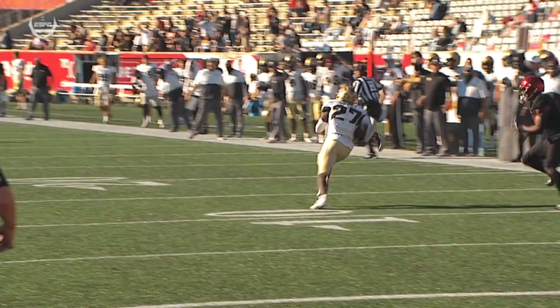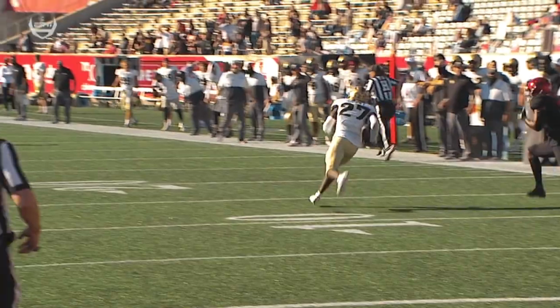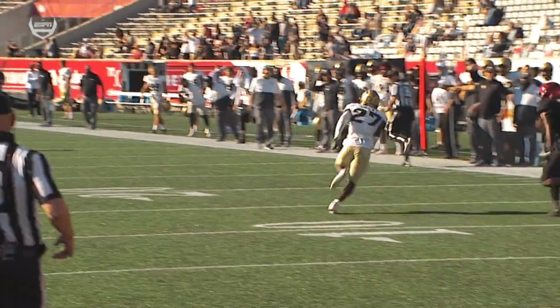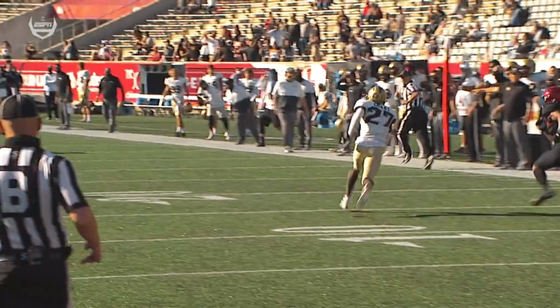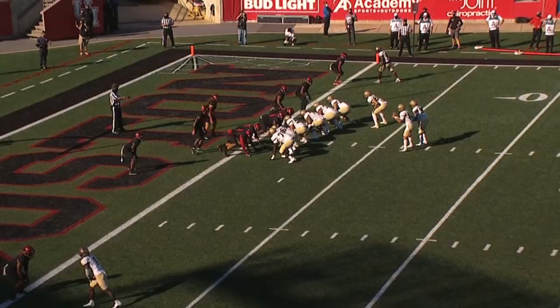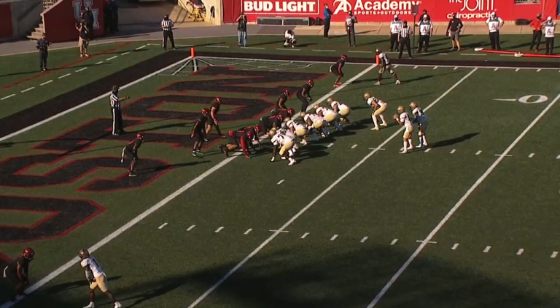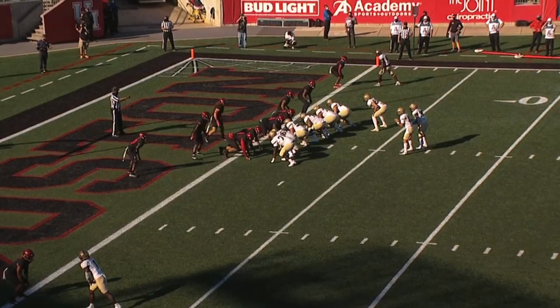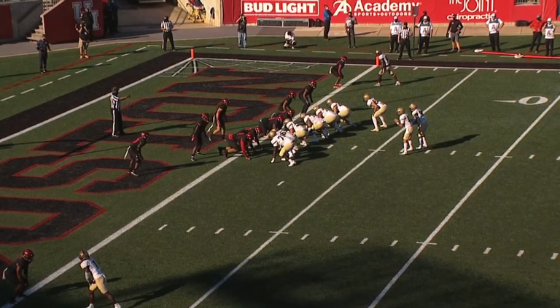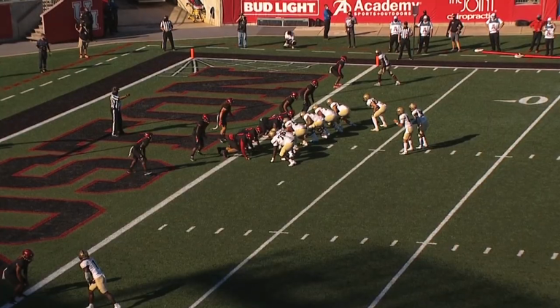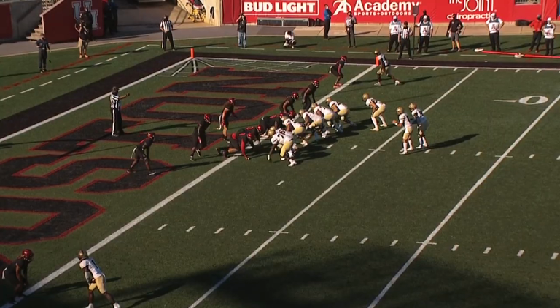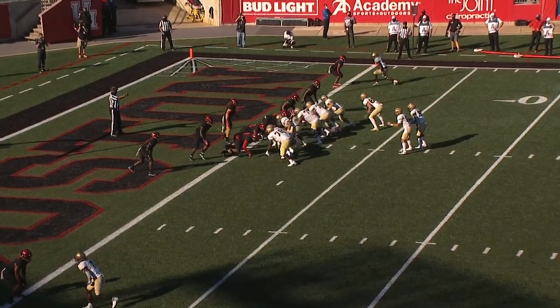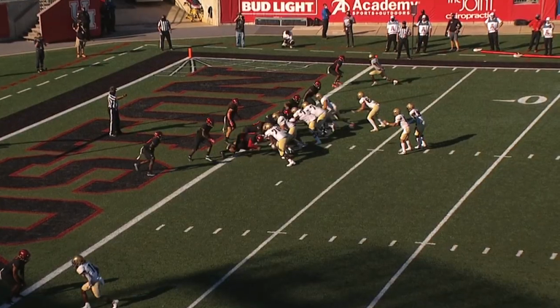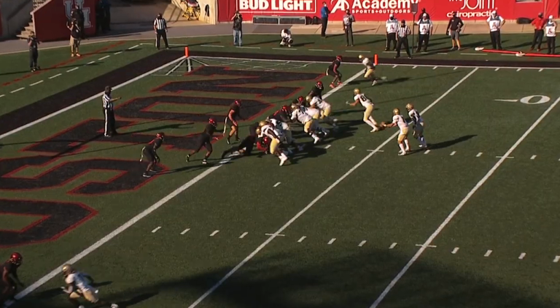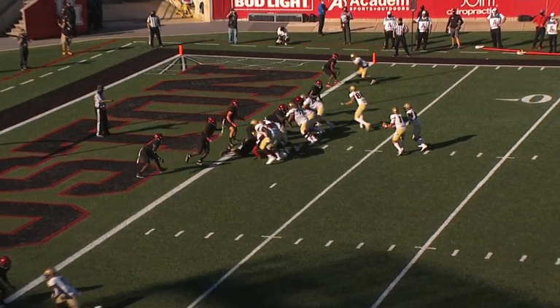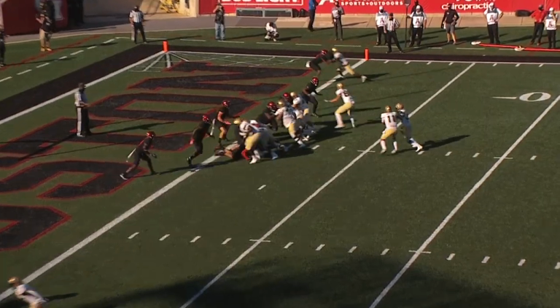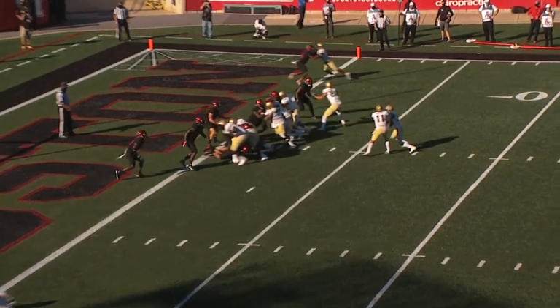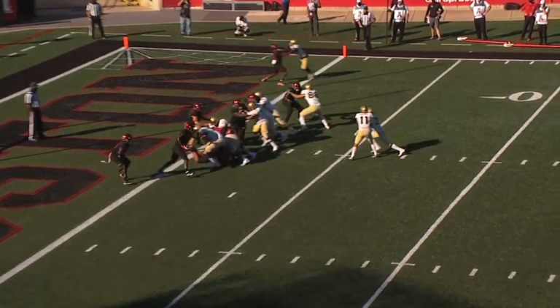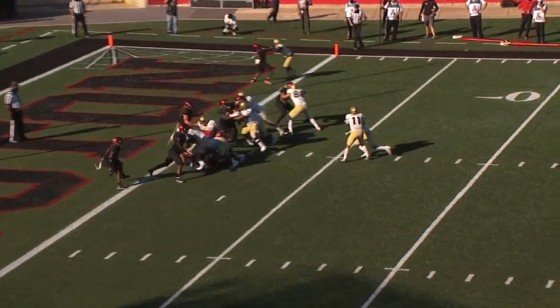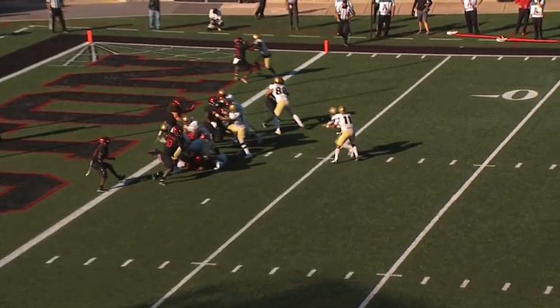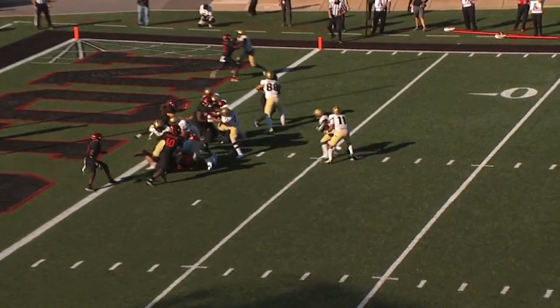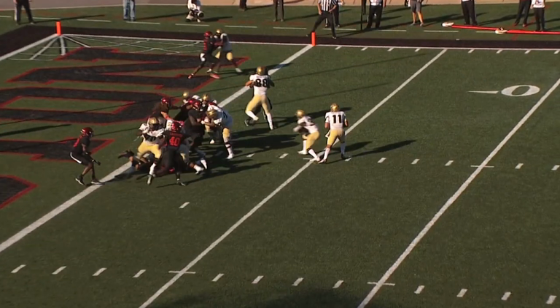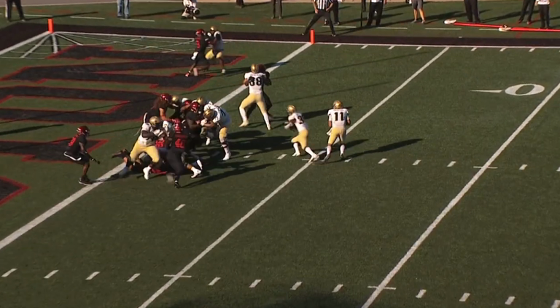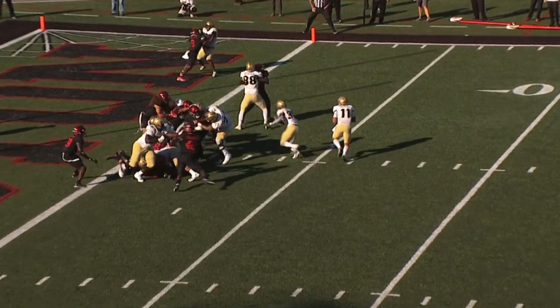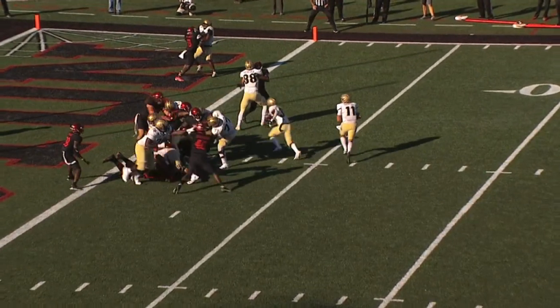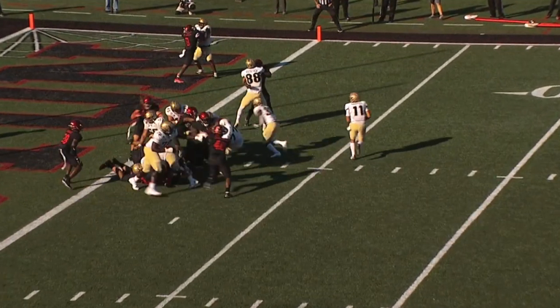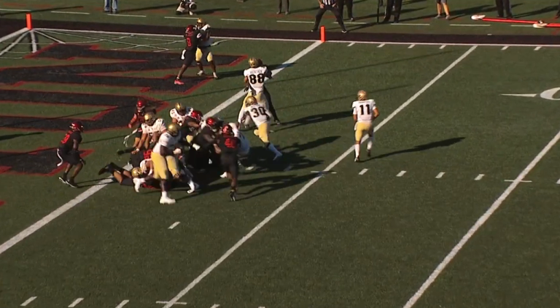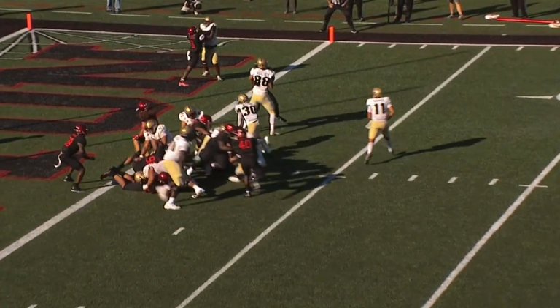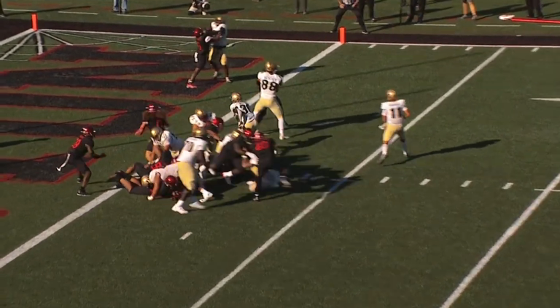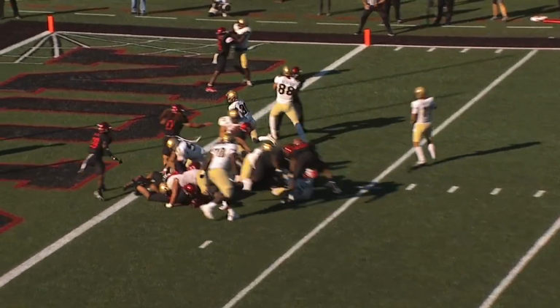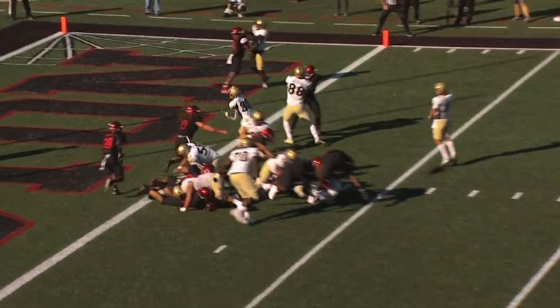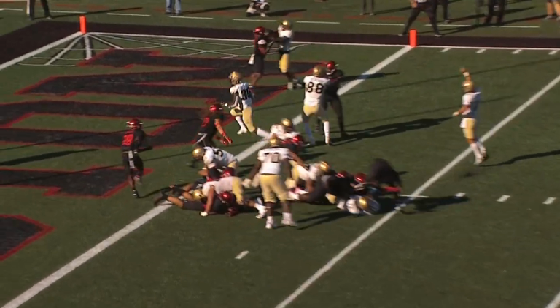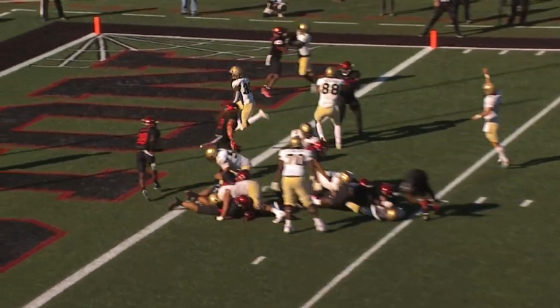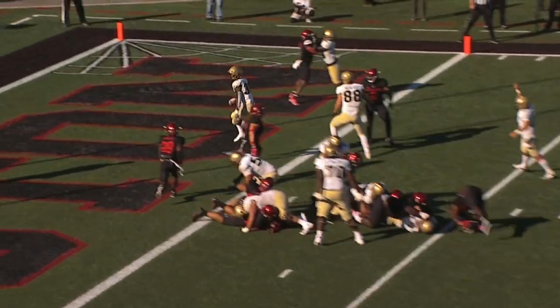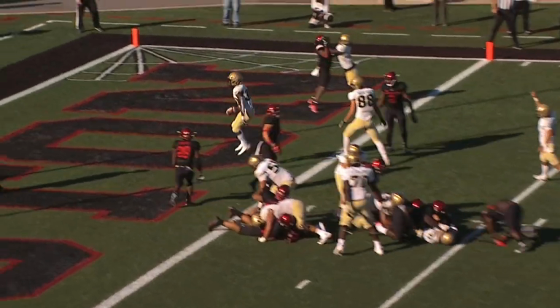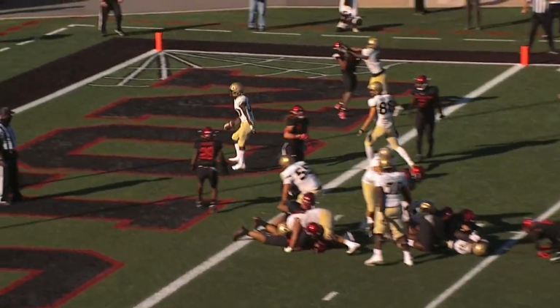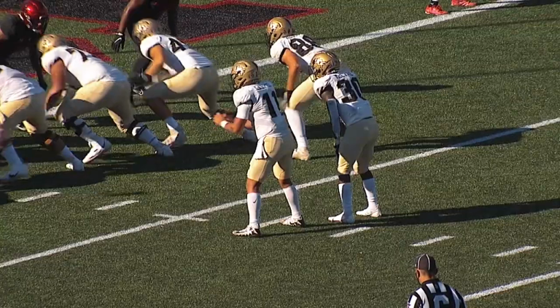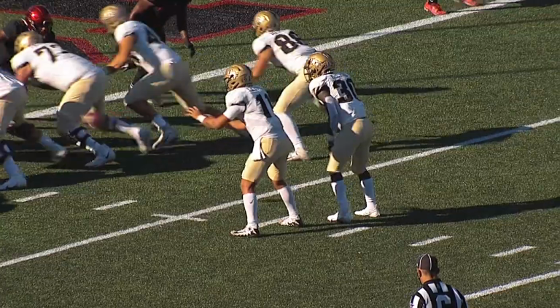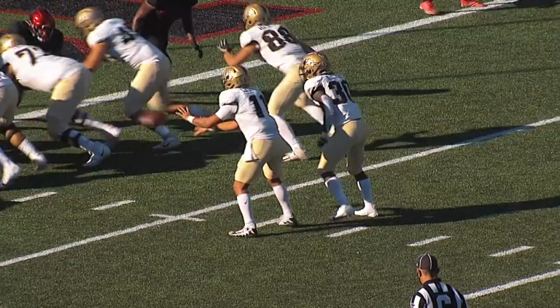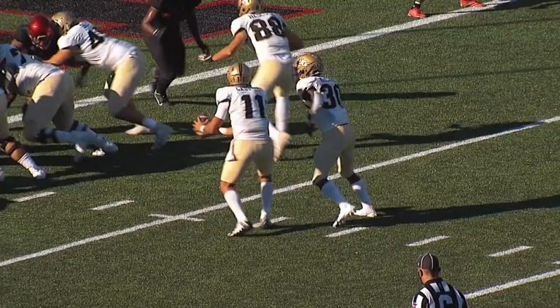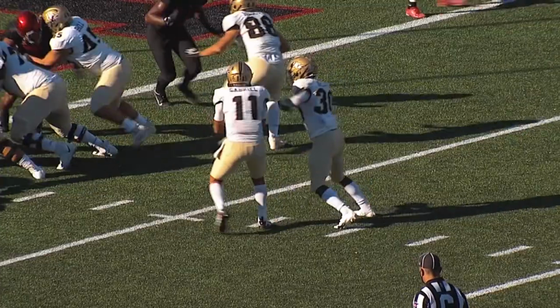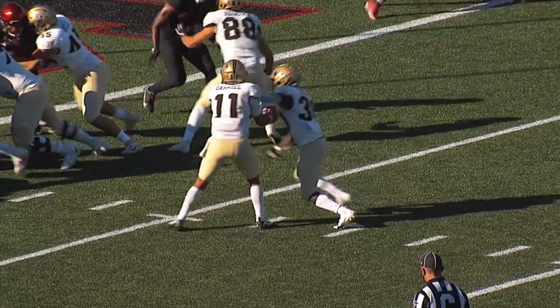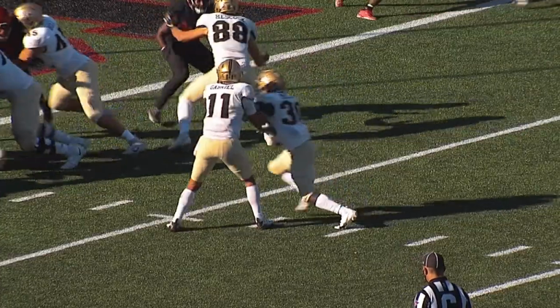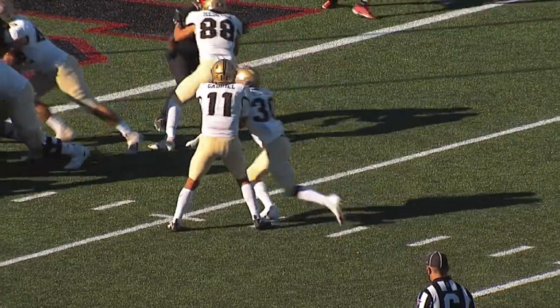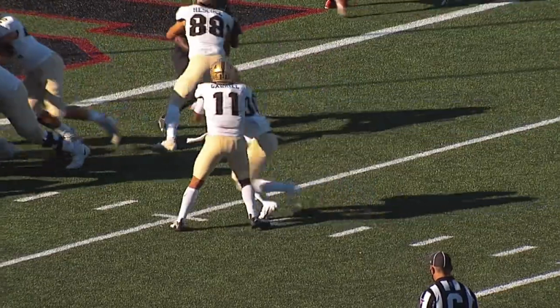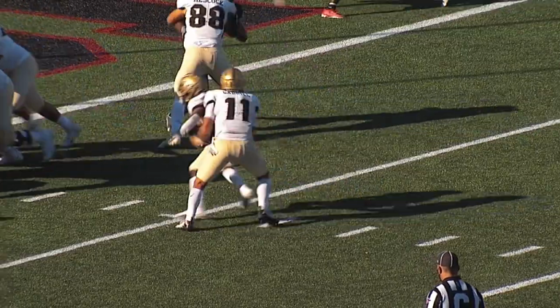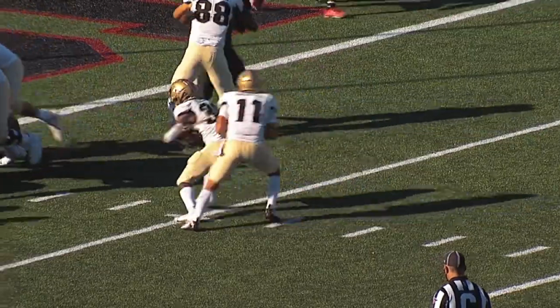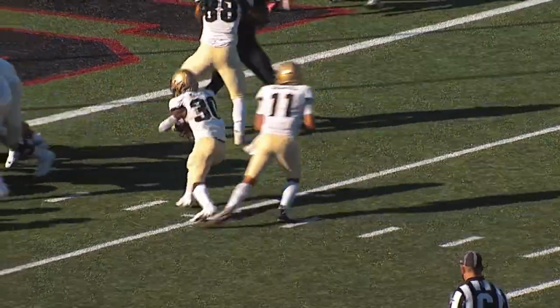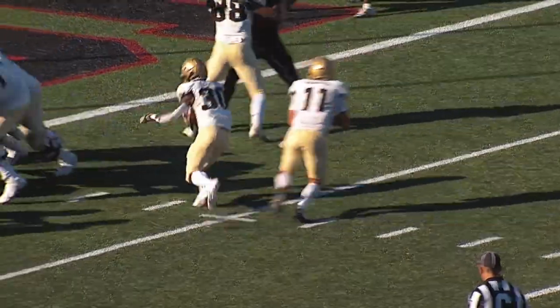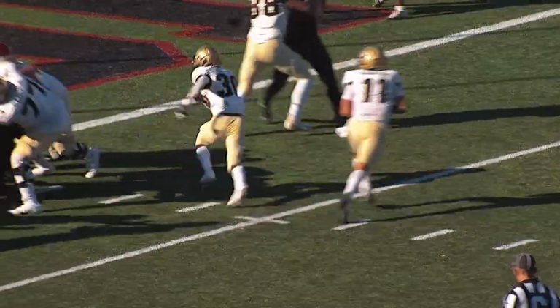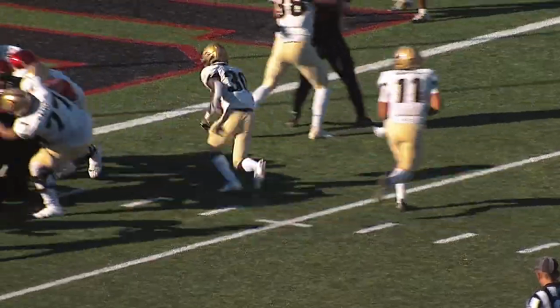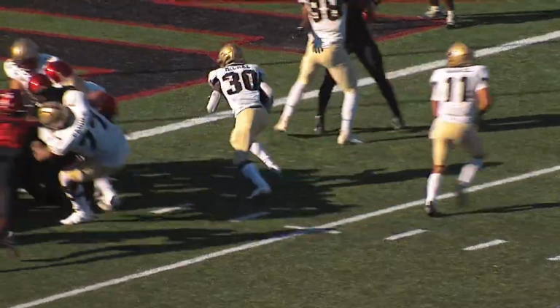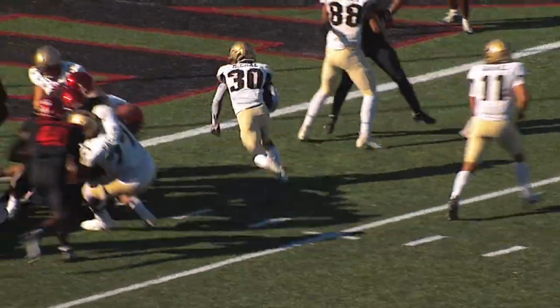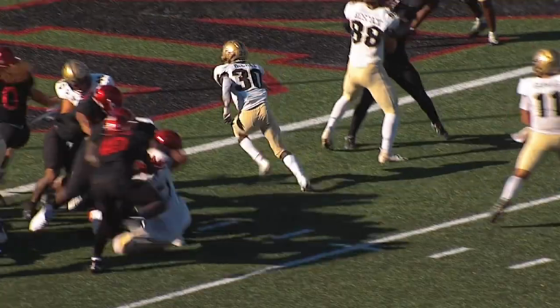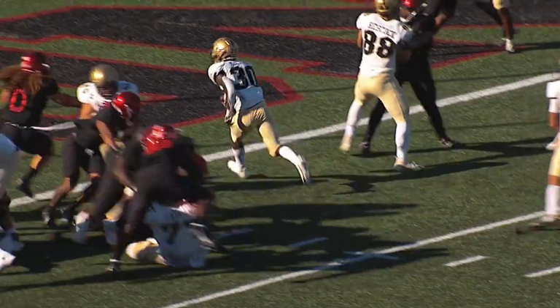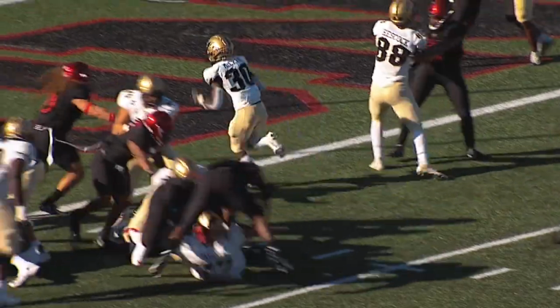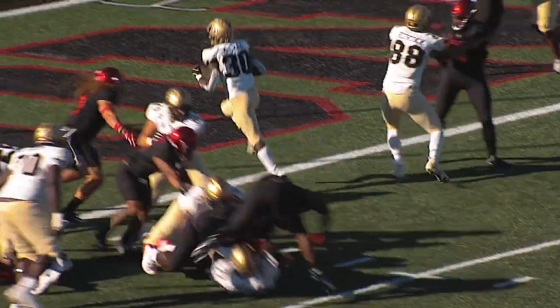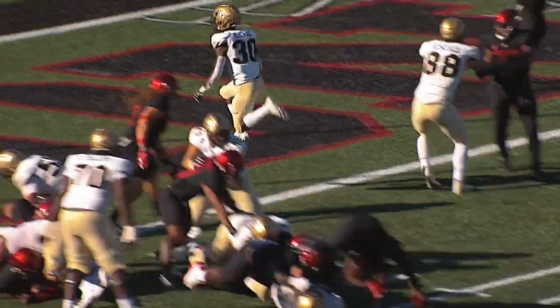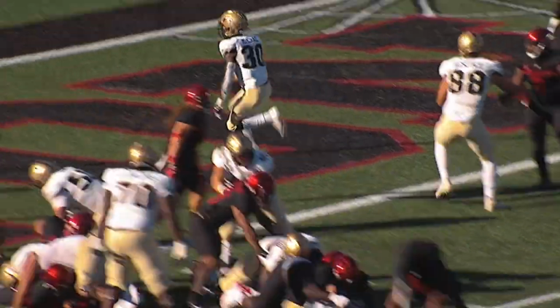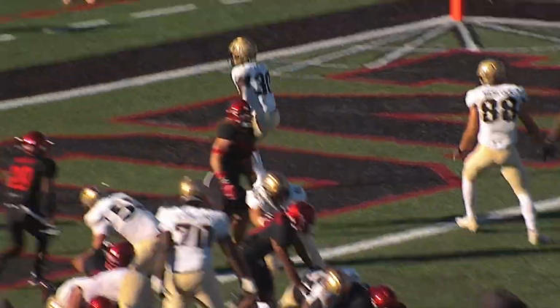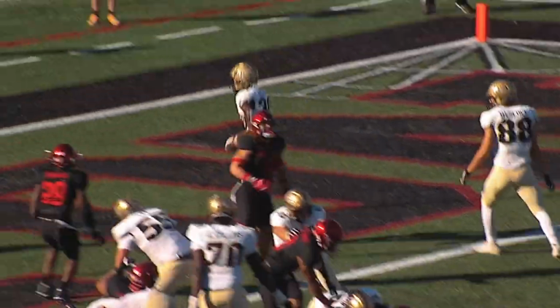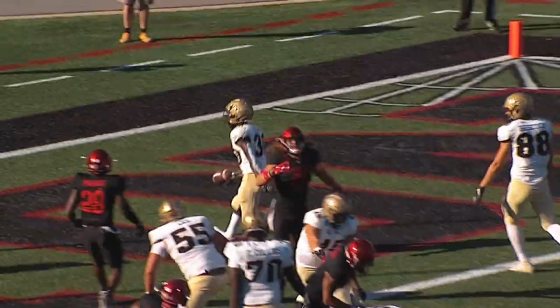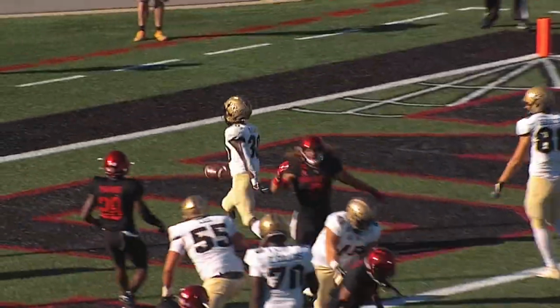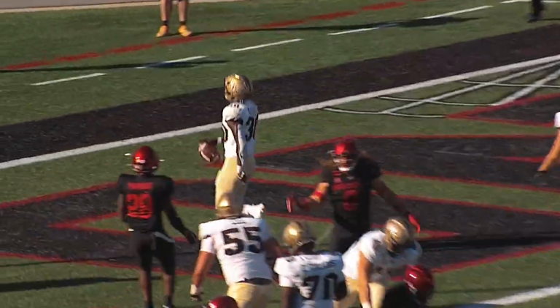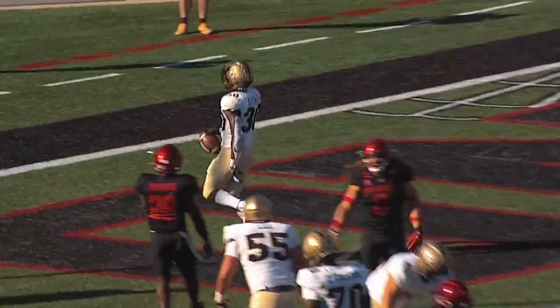Greg McCray walks in untouched with a touchdown. Greg McCray scores the UCF touchdown.